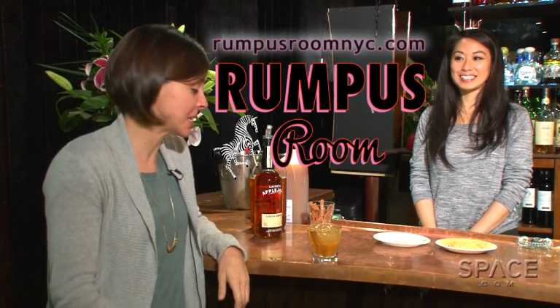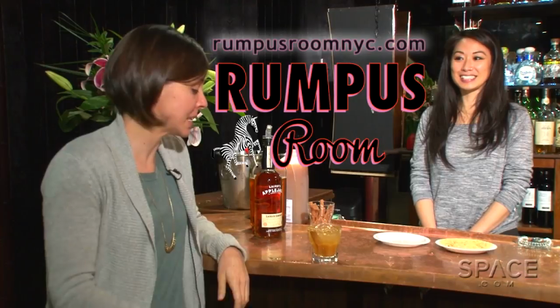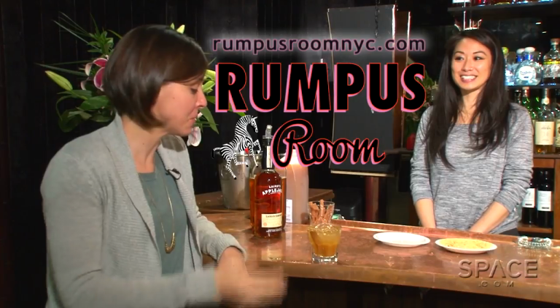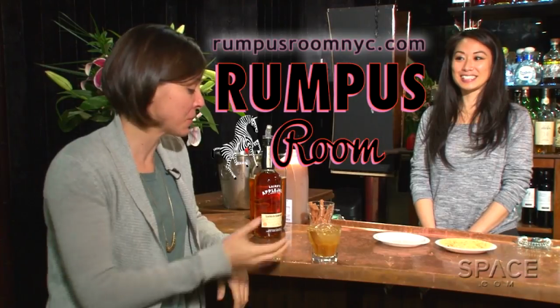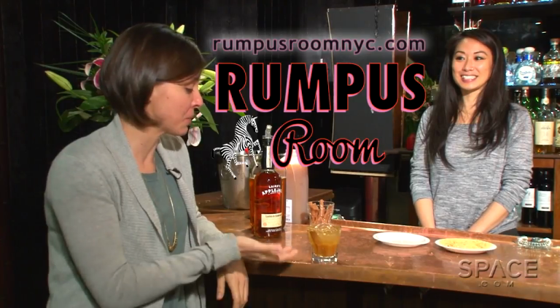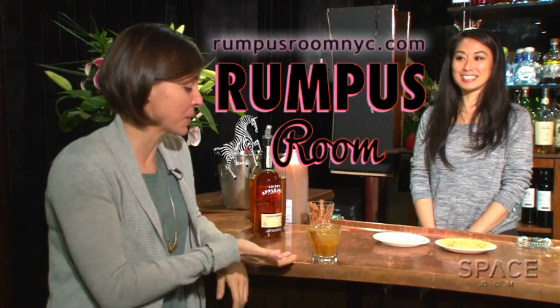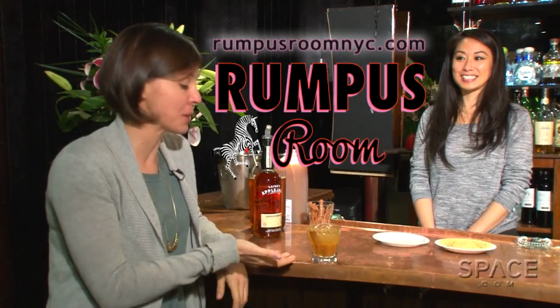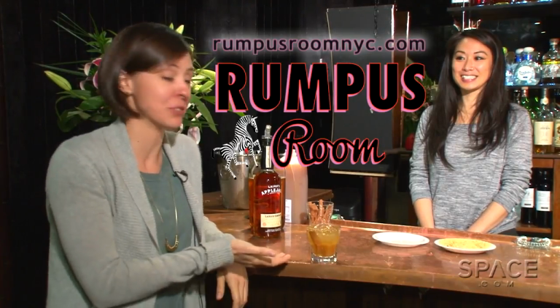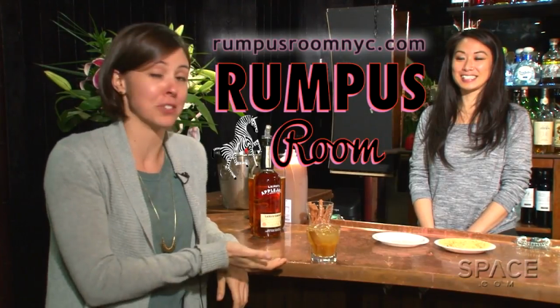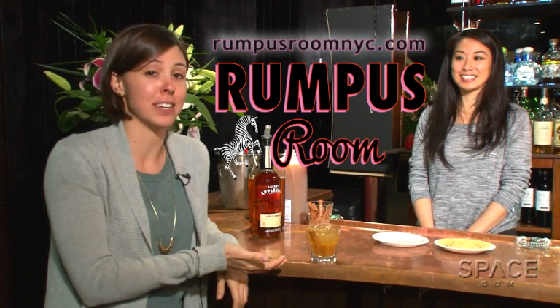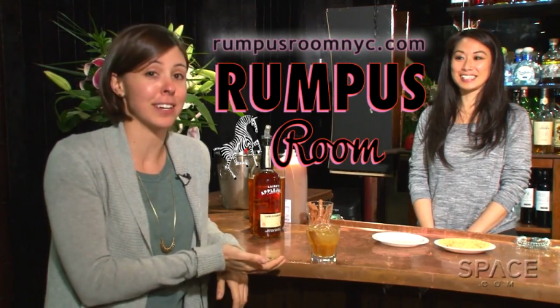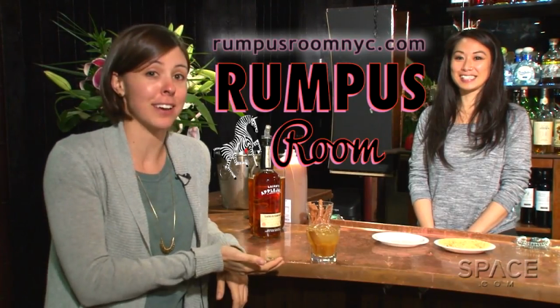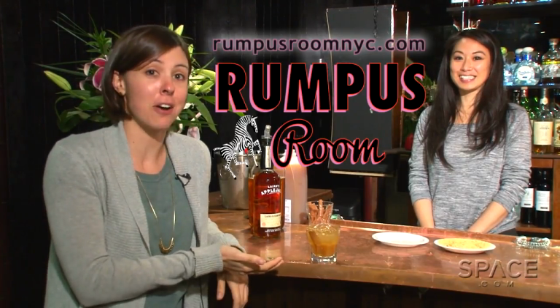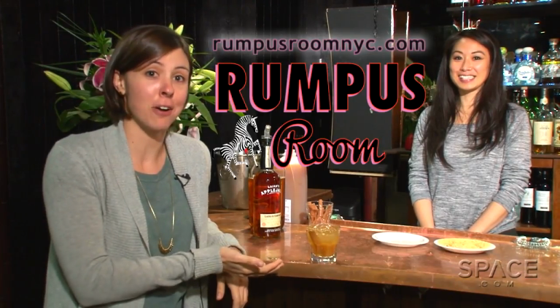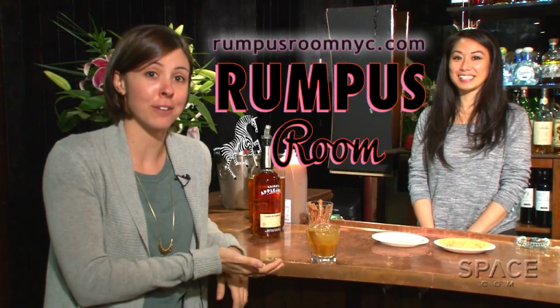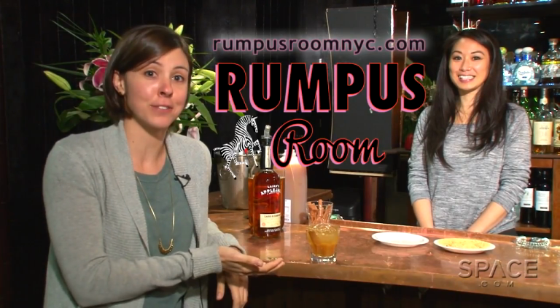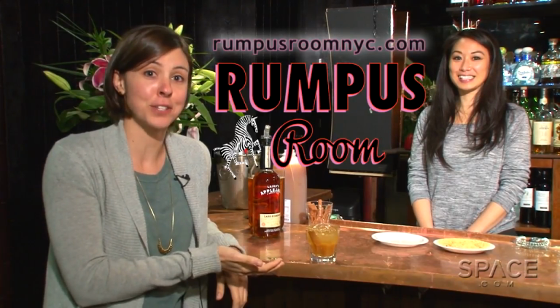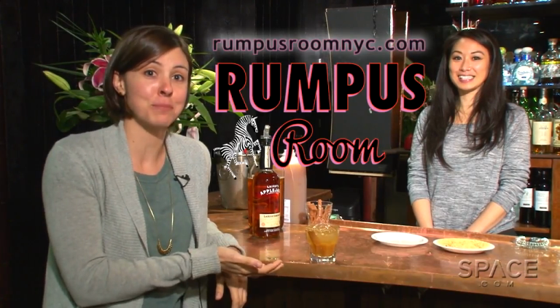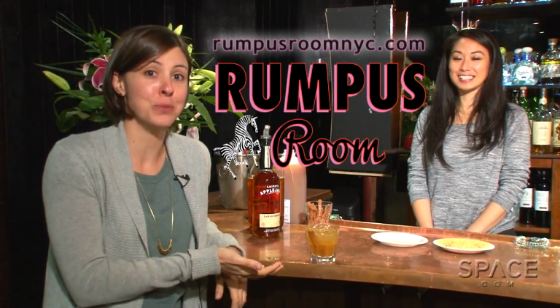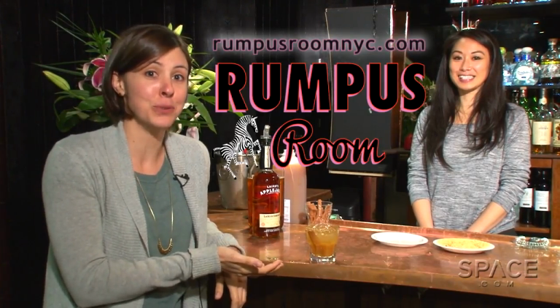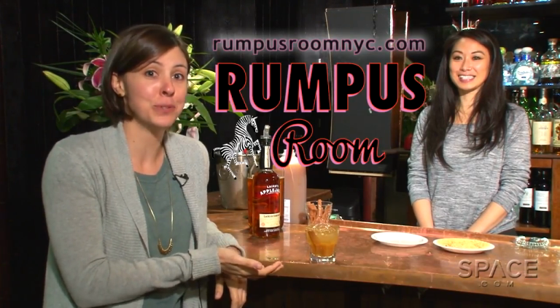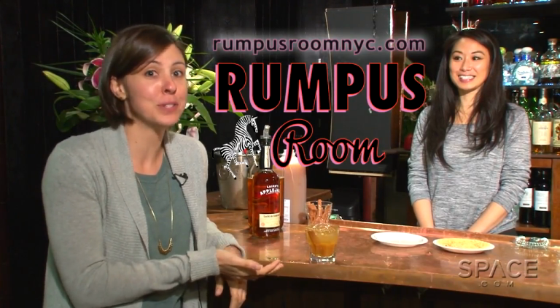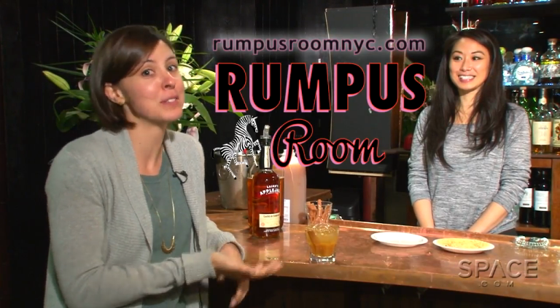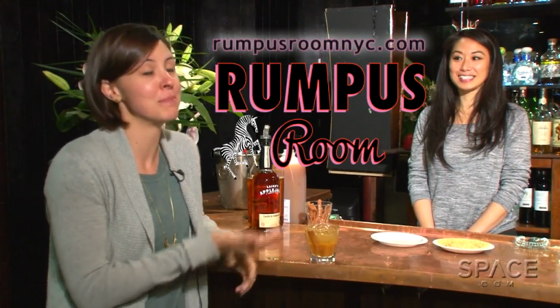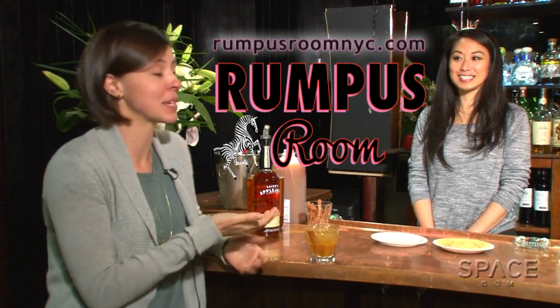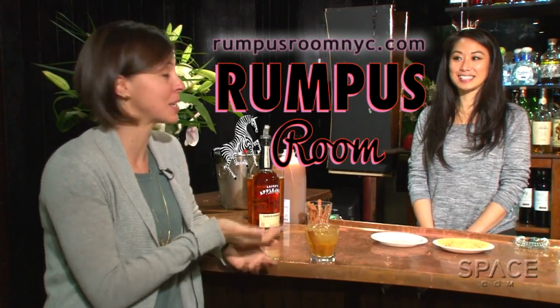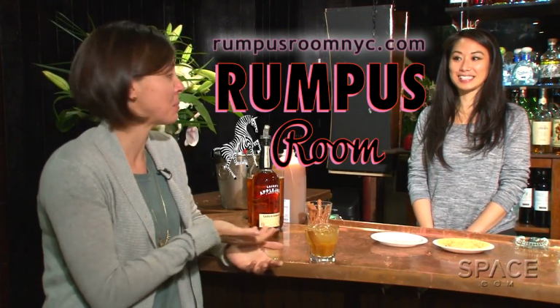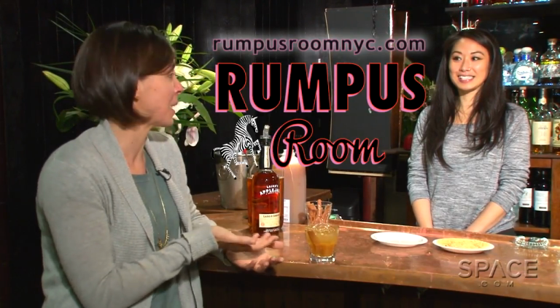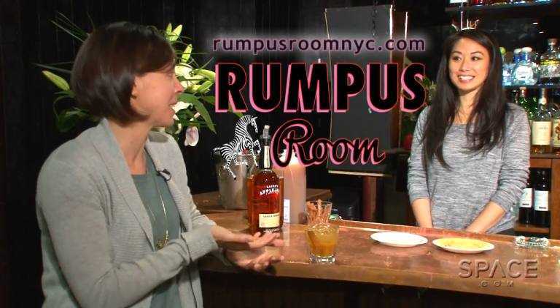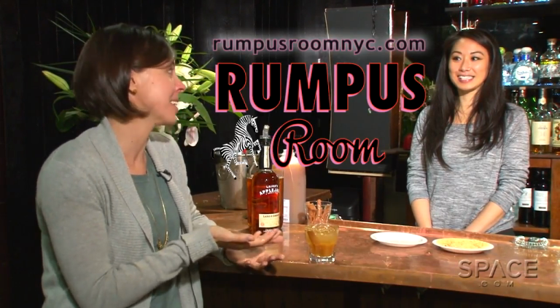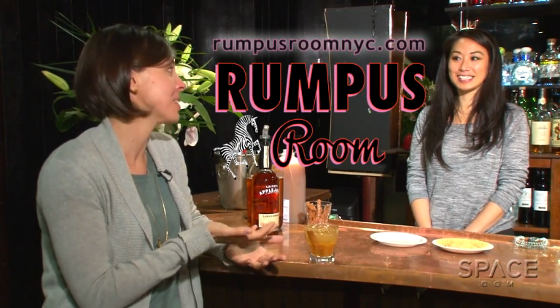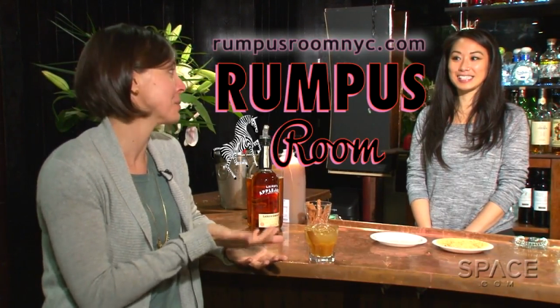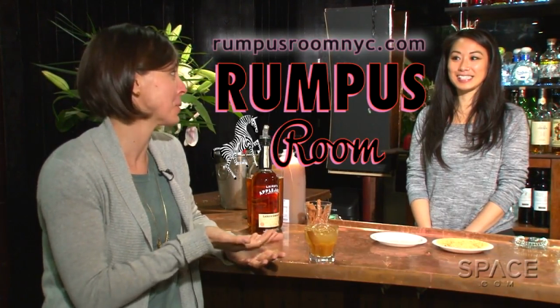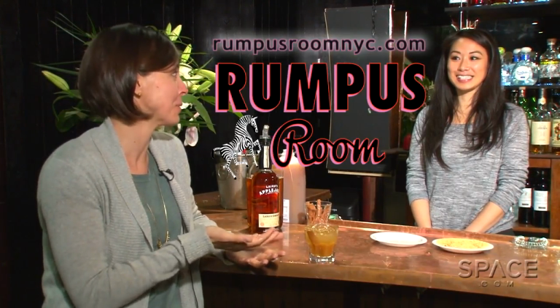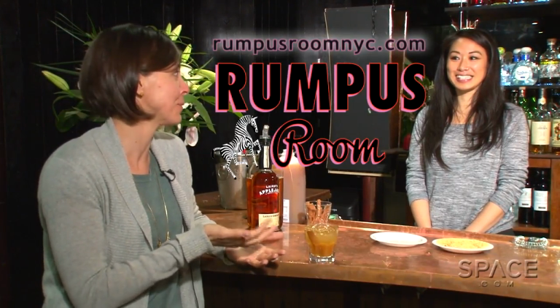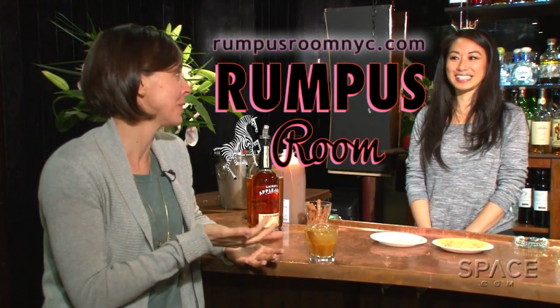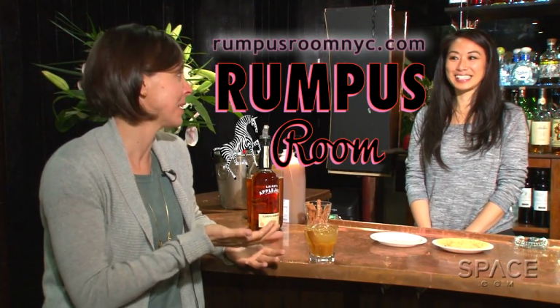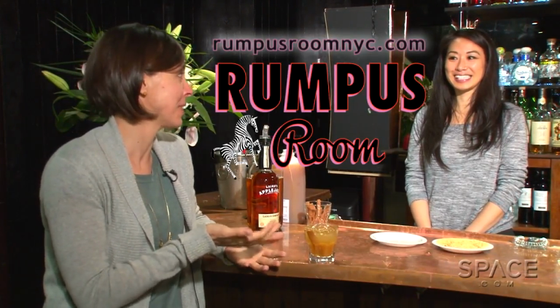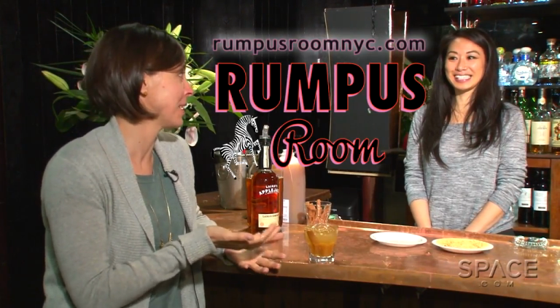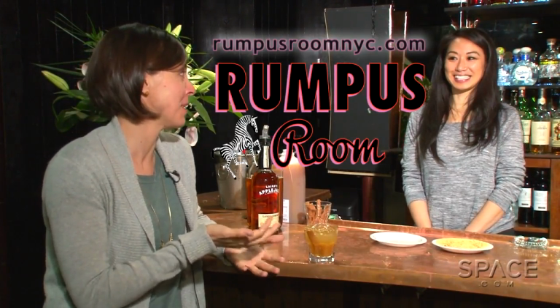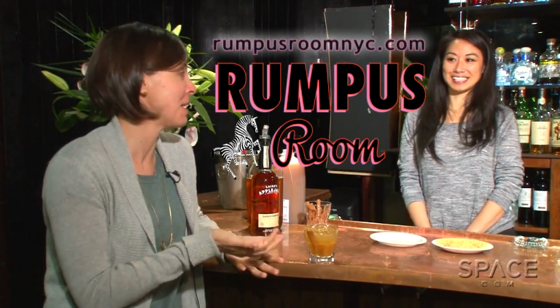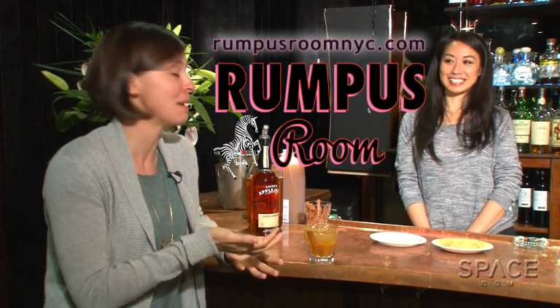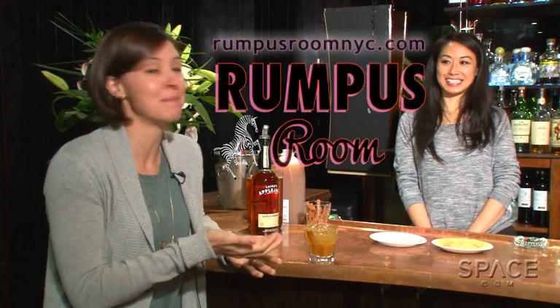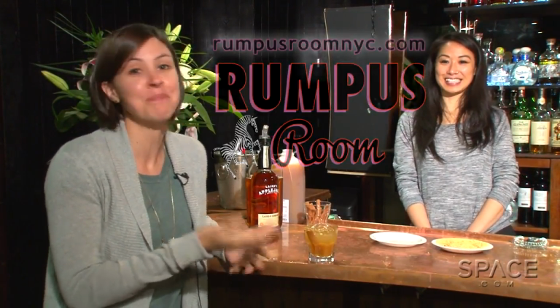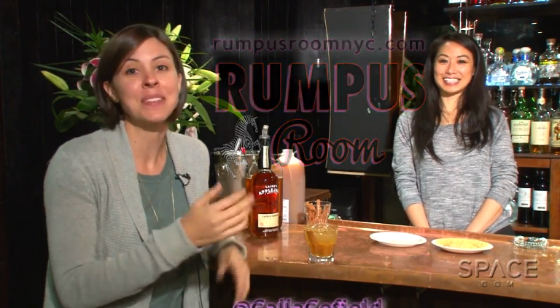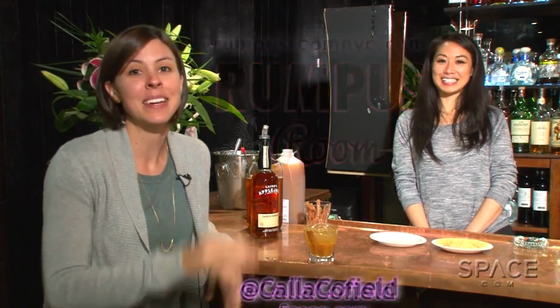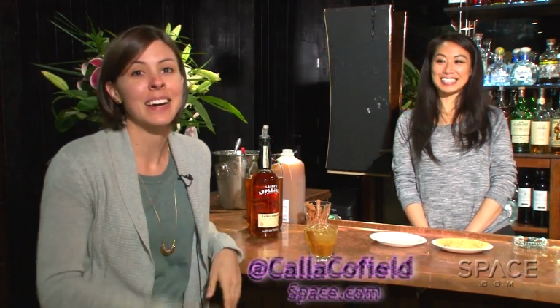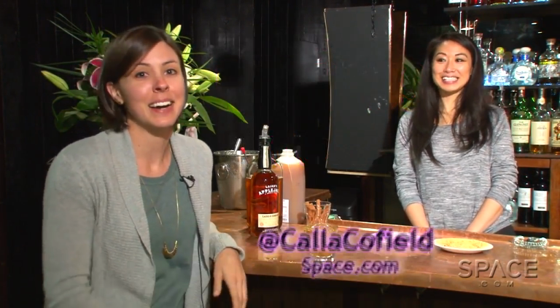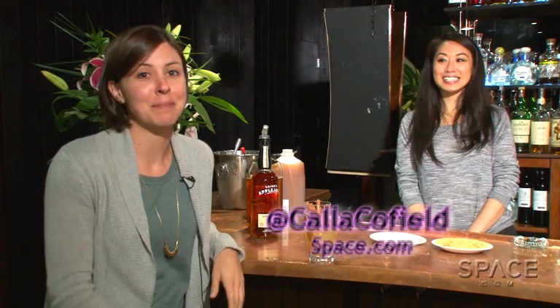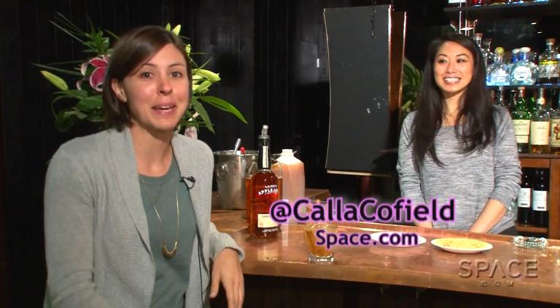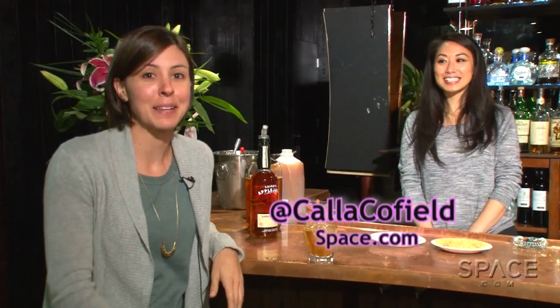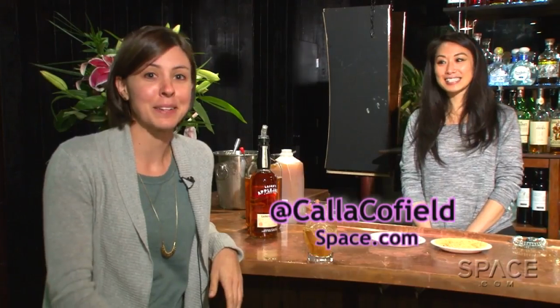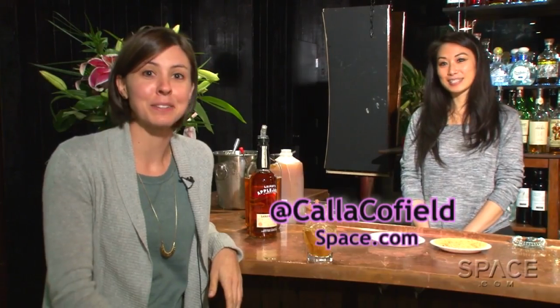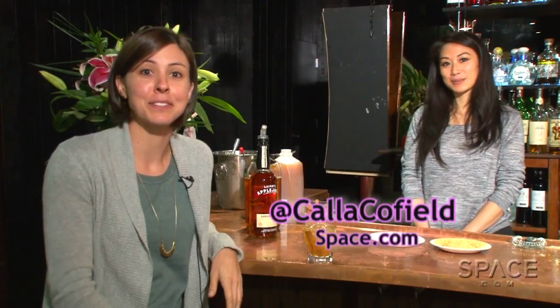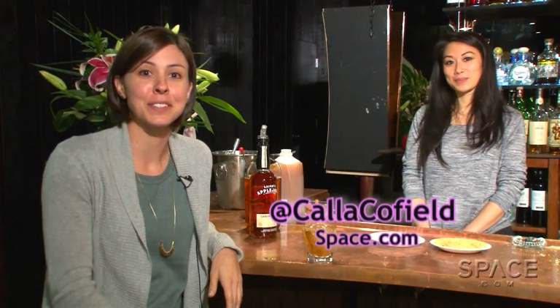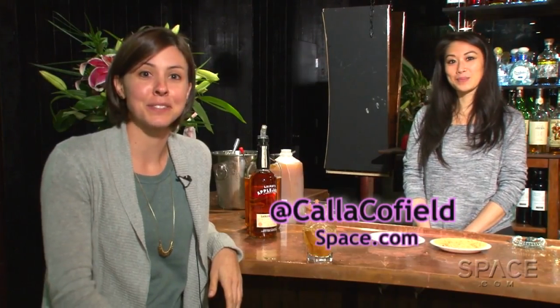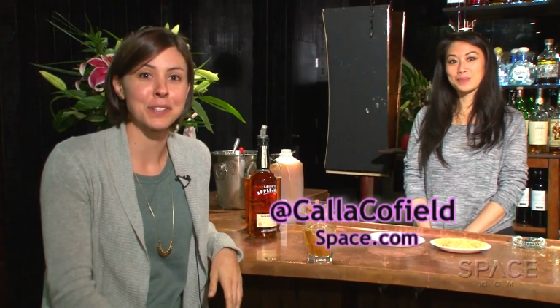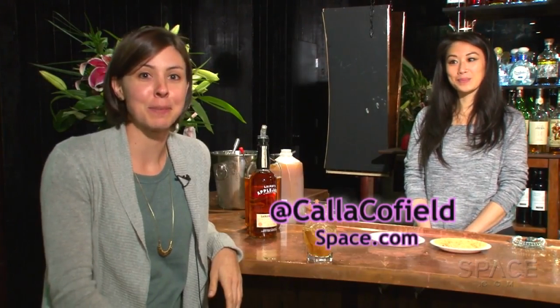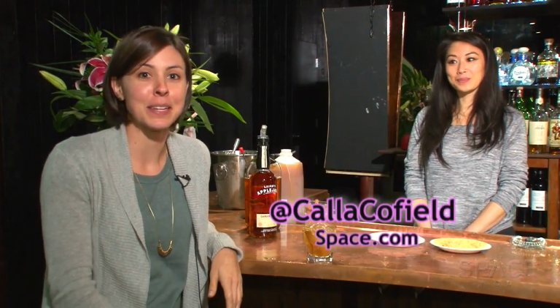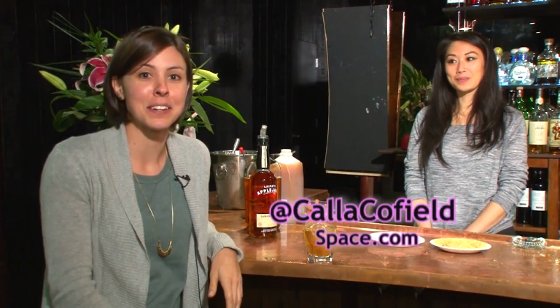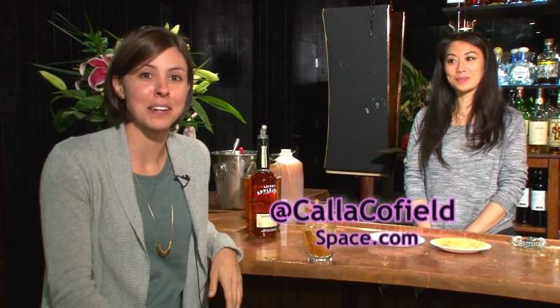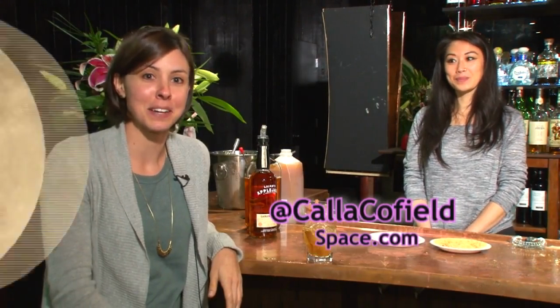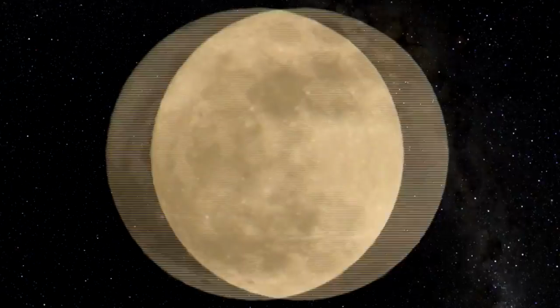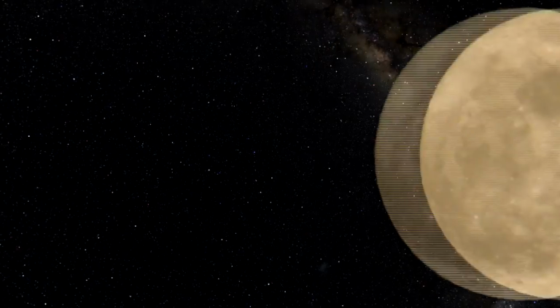where we are drinking harvest moons mixed by the wonderful Athena Hom. I'm Calla Cofield for Space.com.